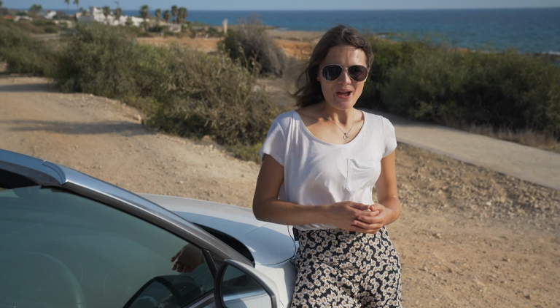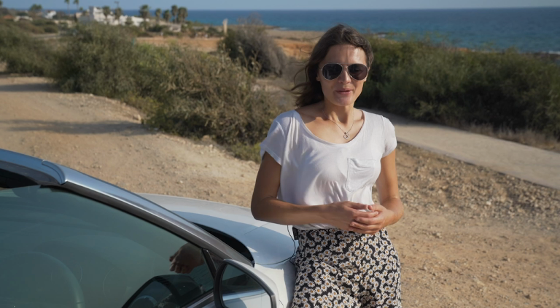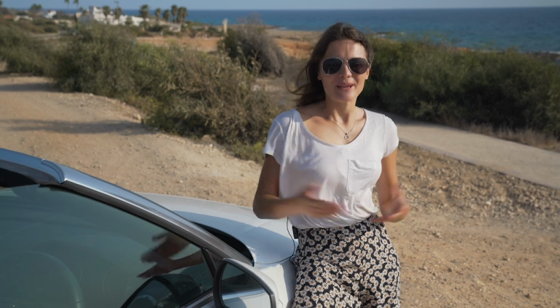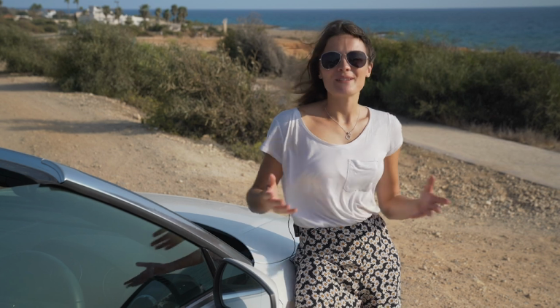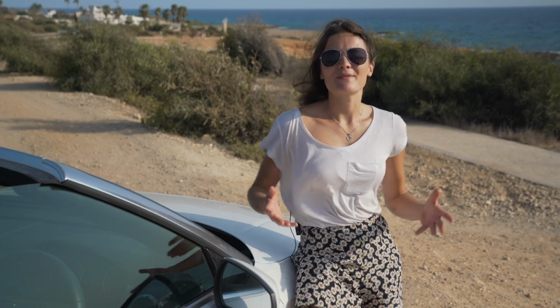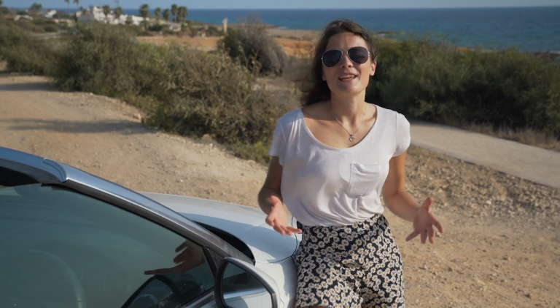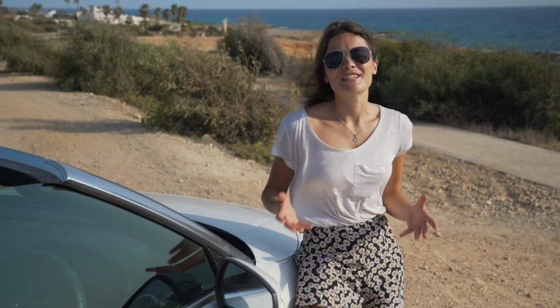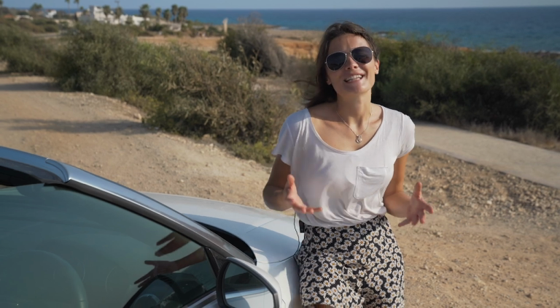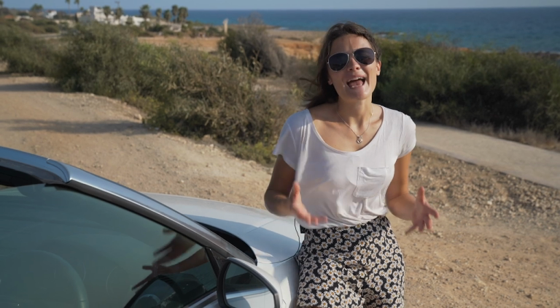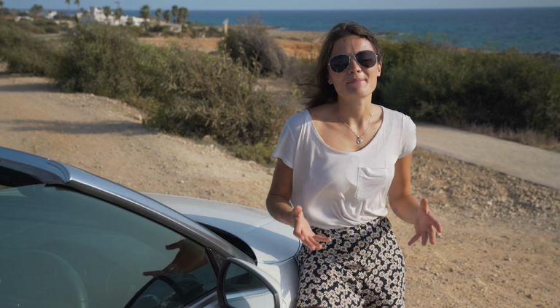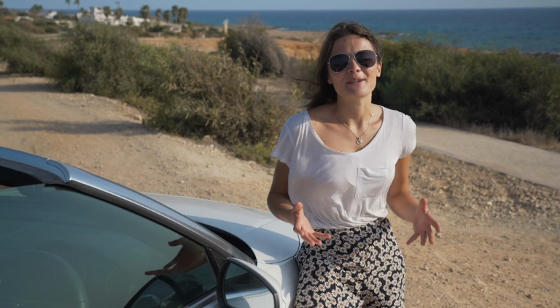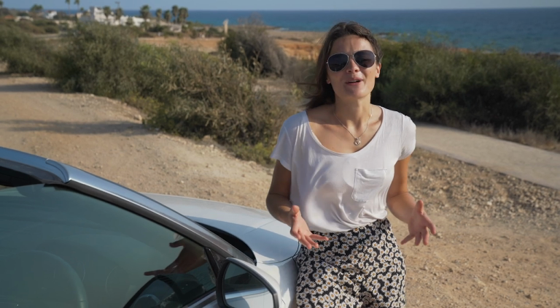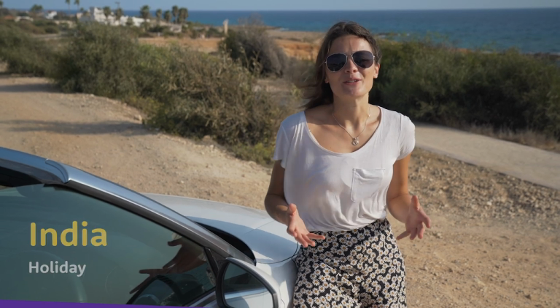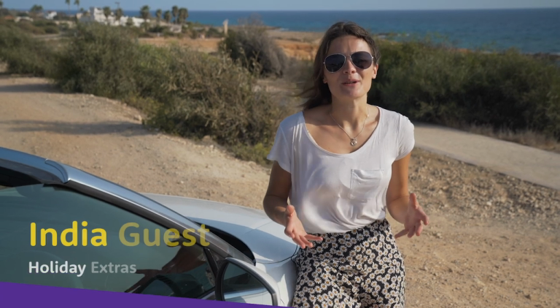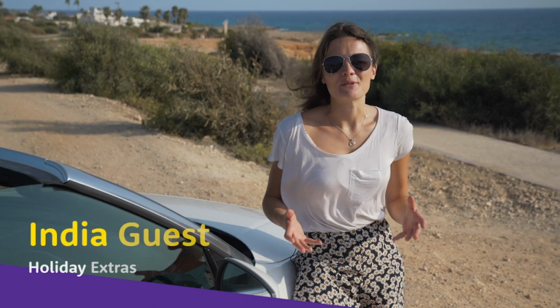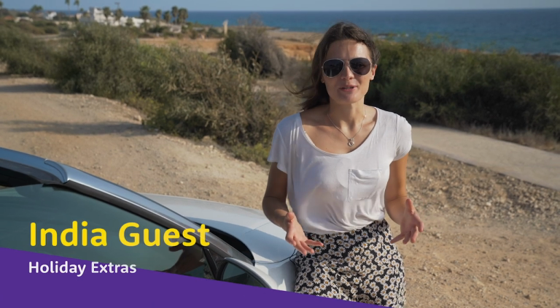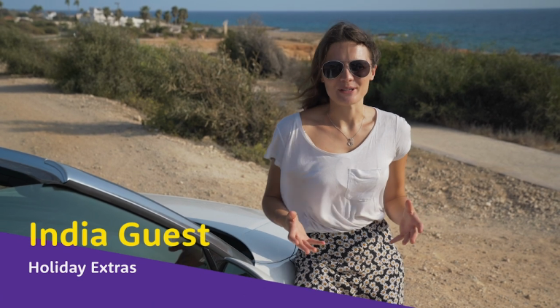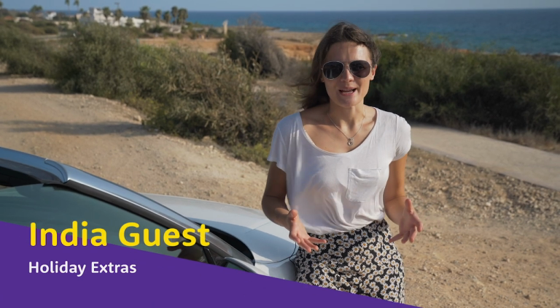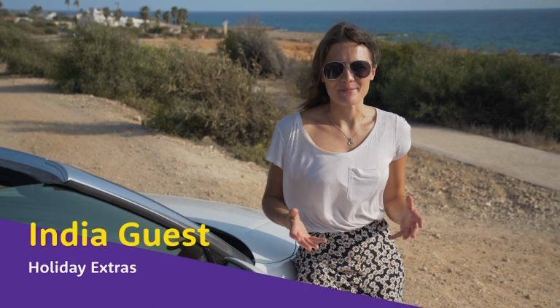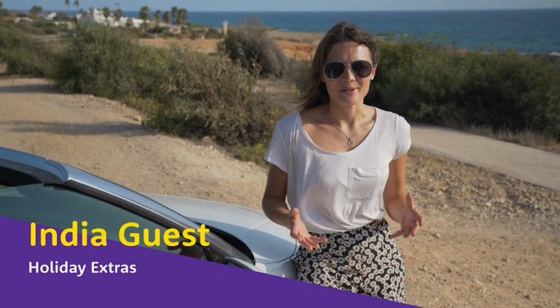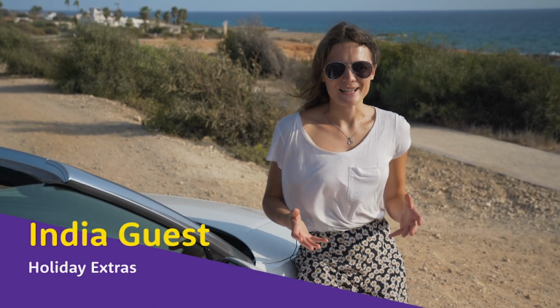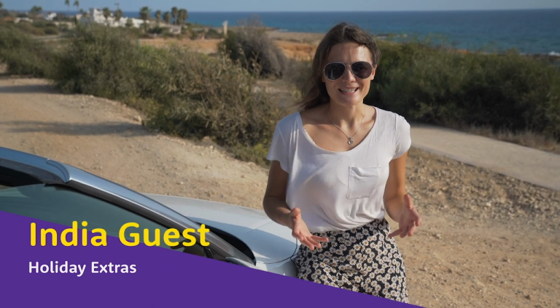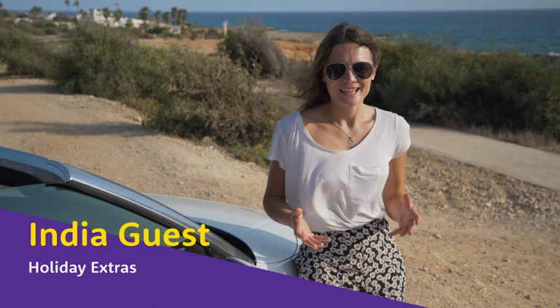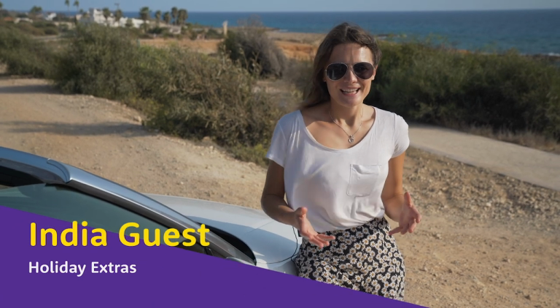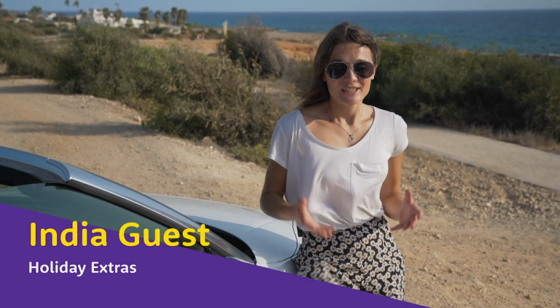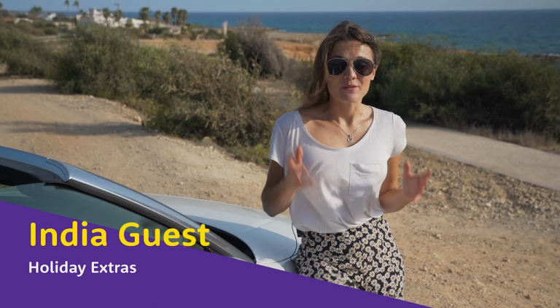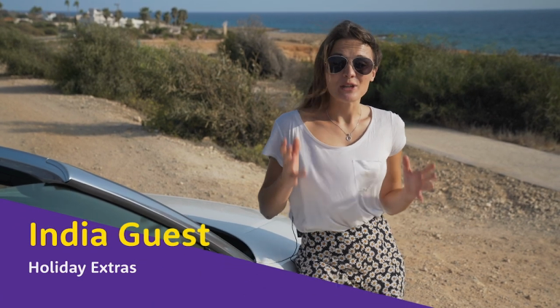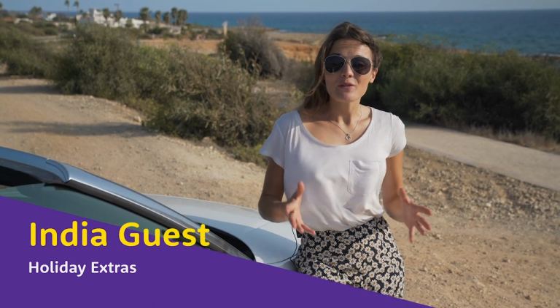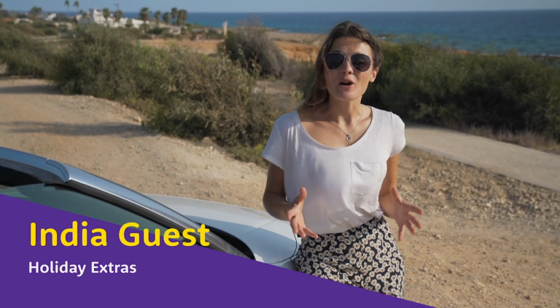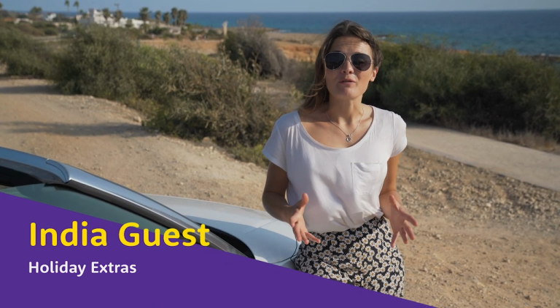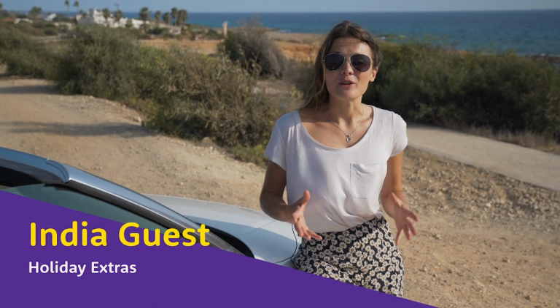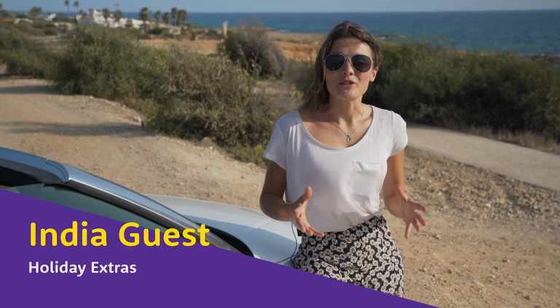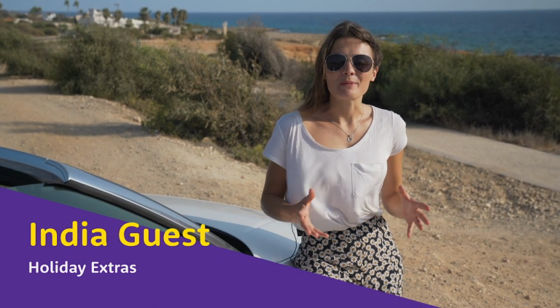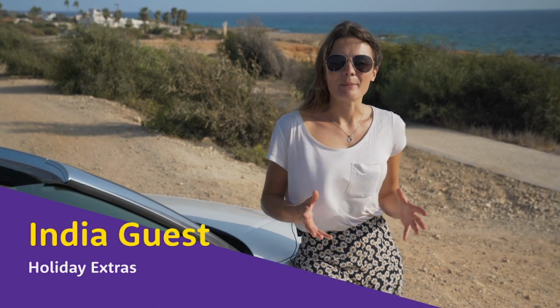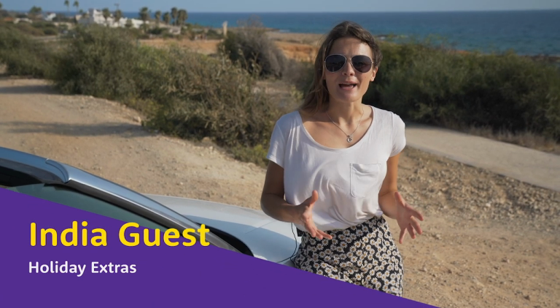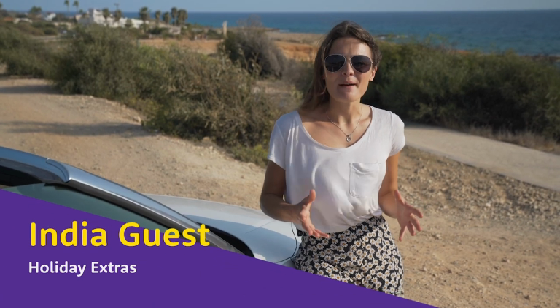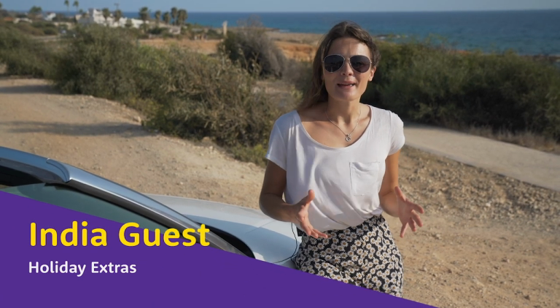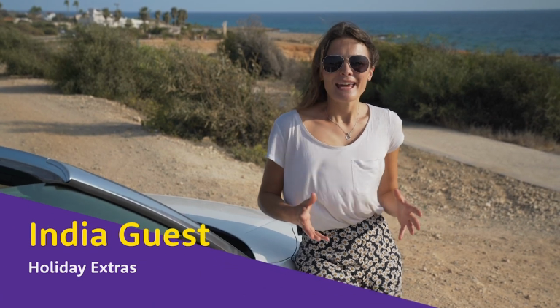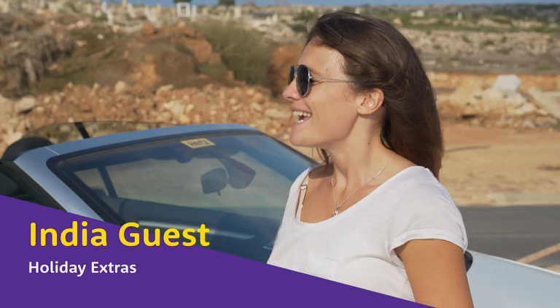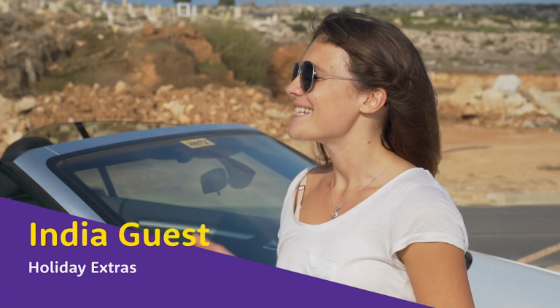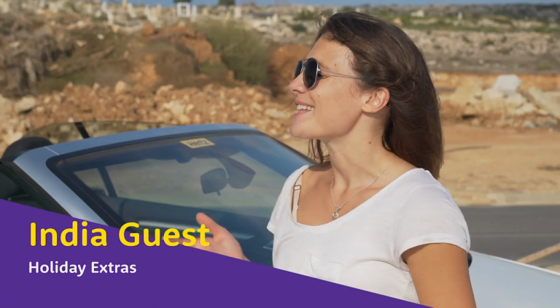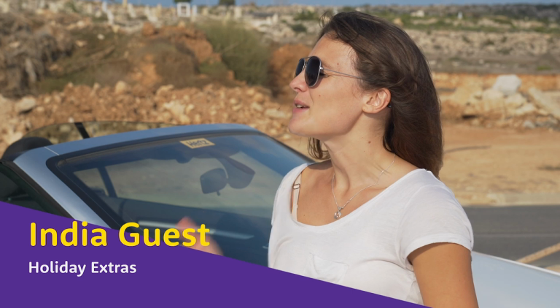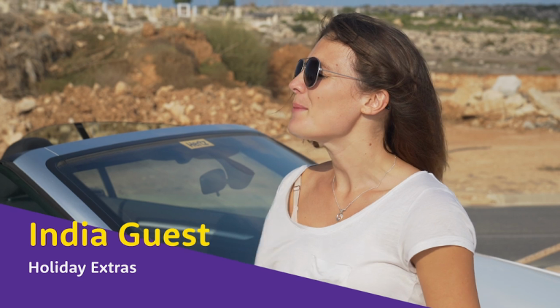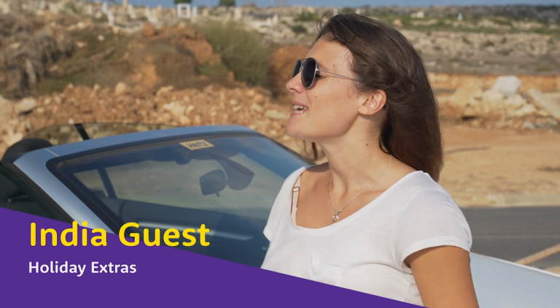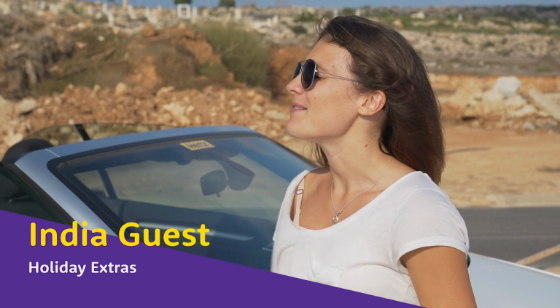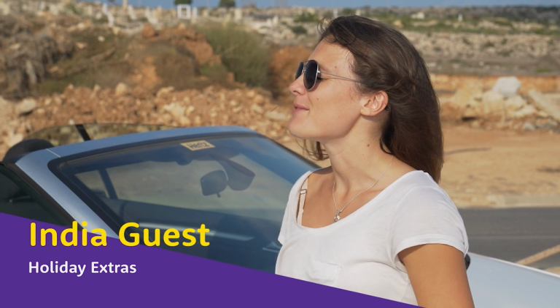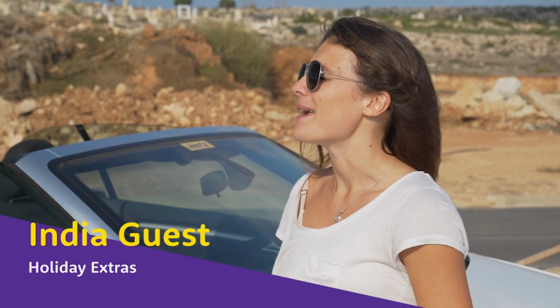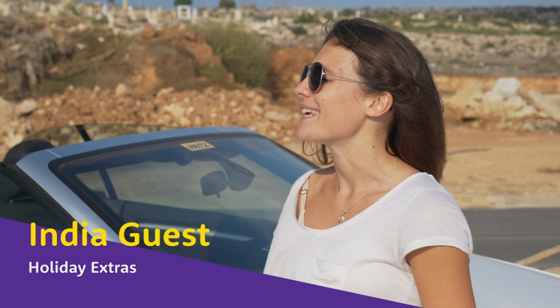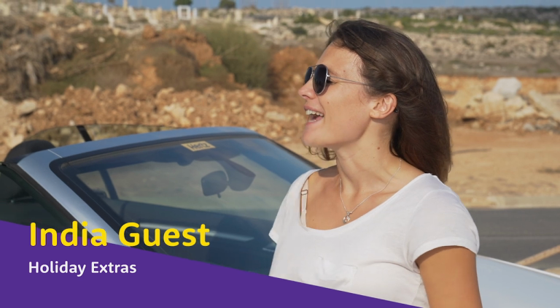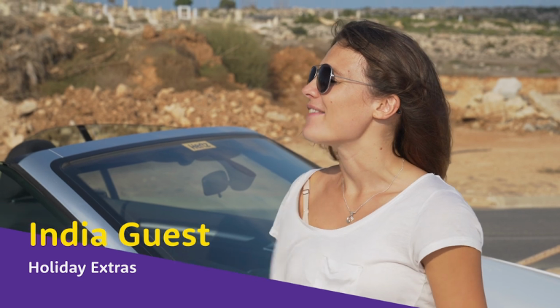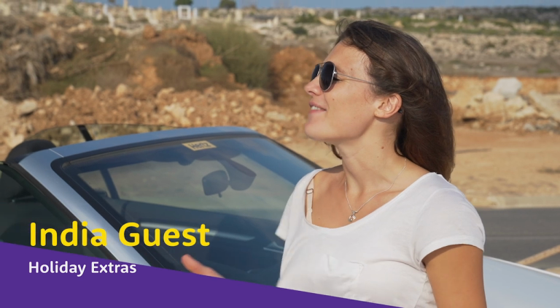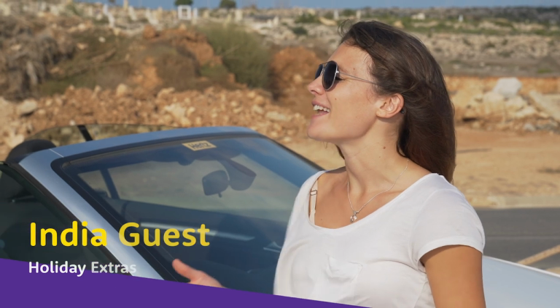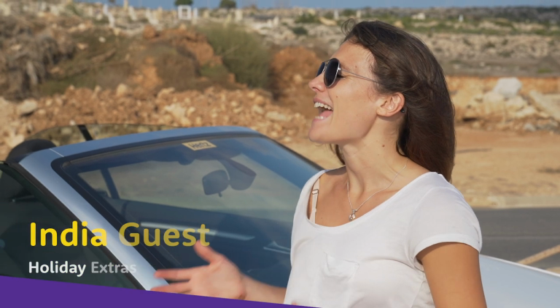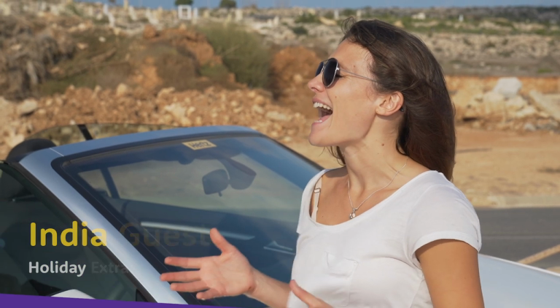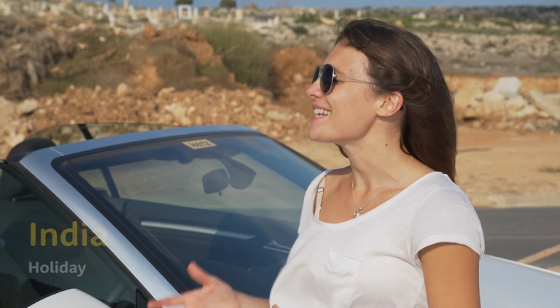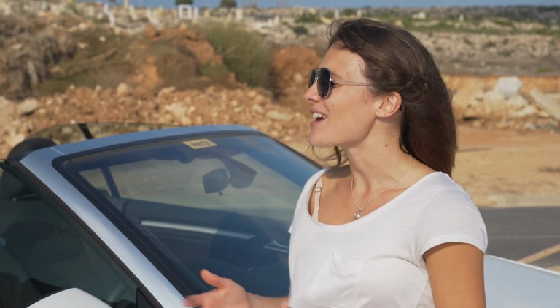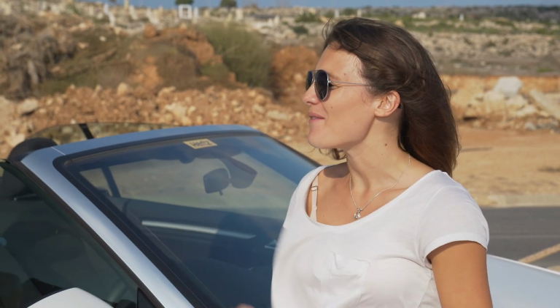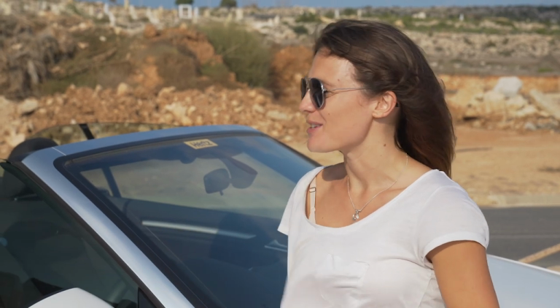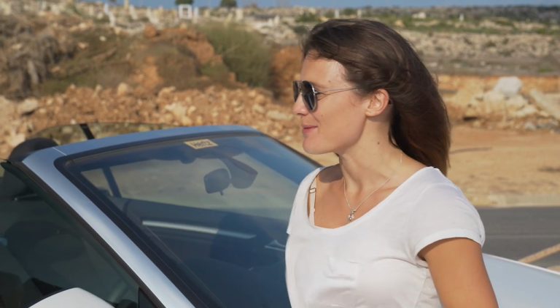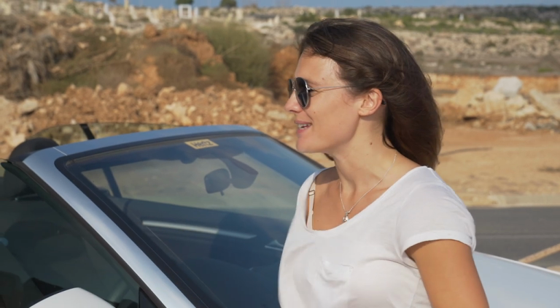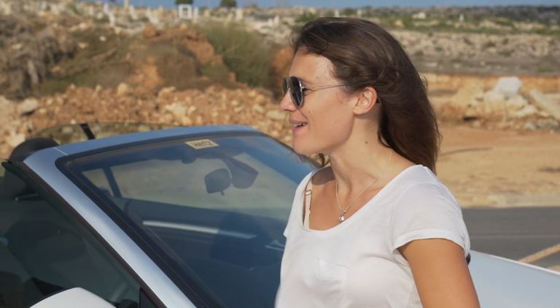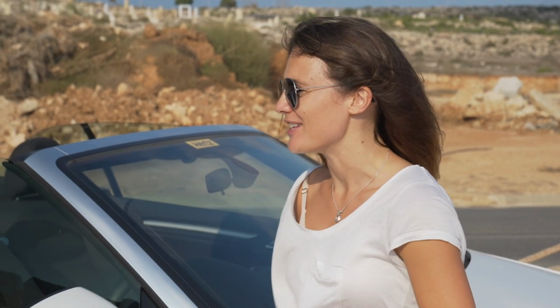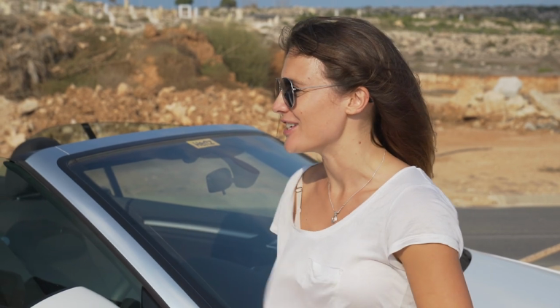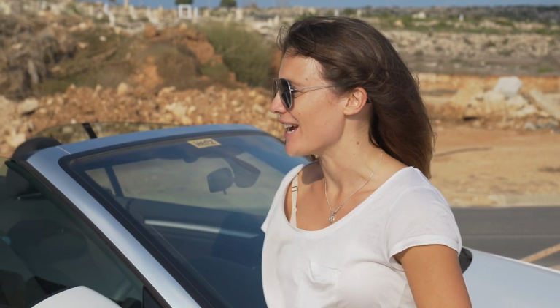We've just finished an epic road trip through Cyprus, so if you've got a road trip coming up, here's our top tips for making it a fun and comfortable adventure.